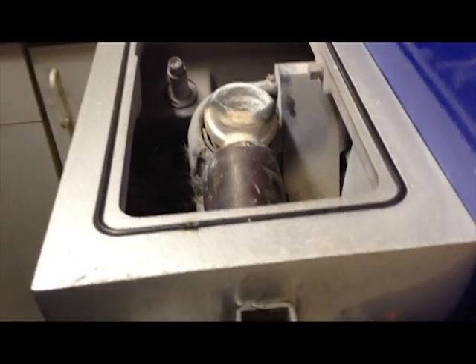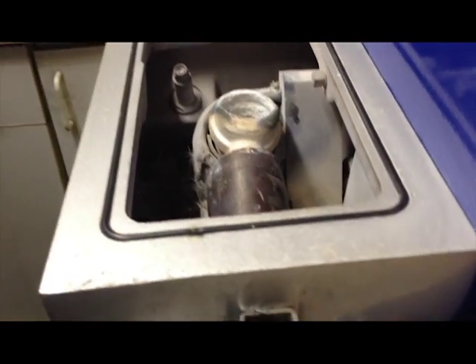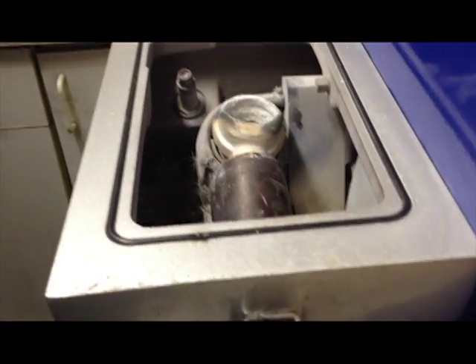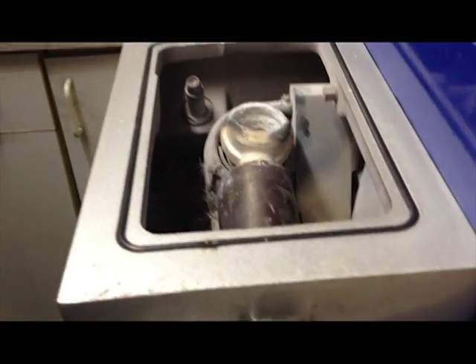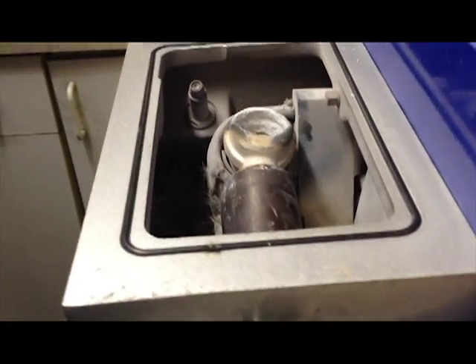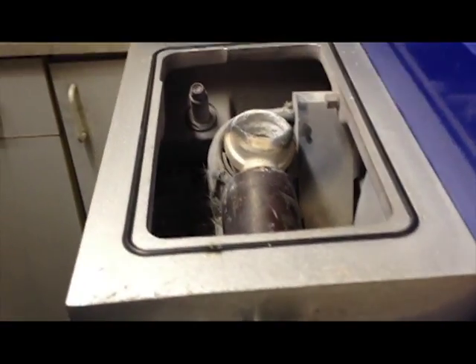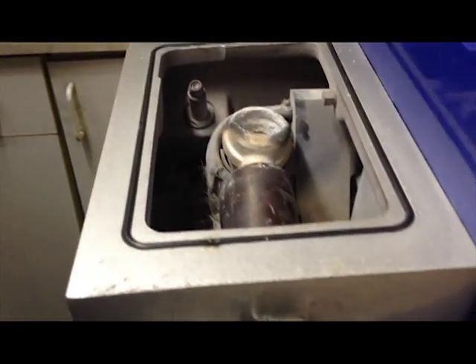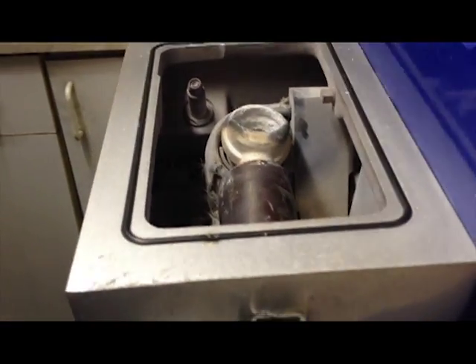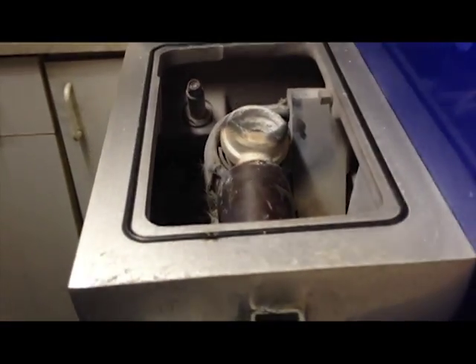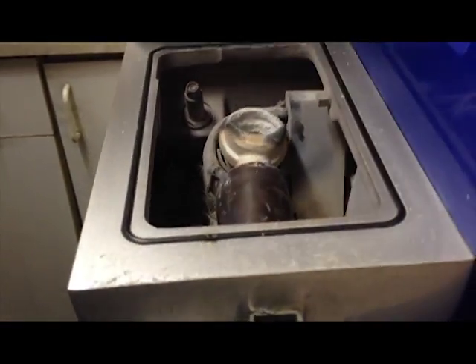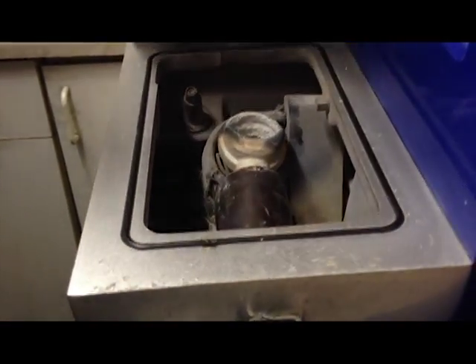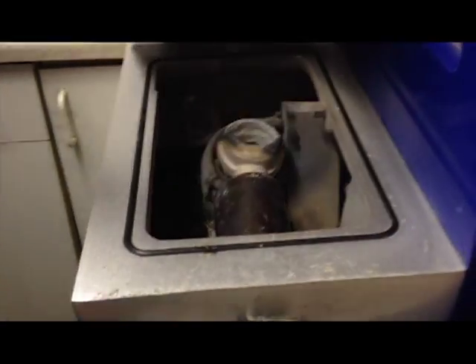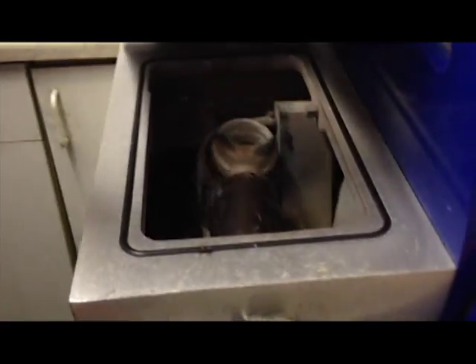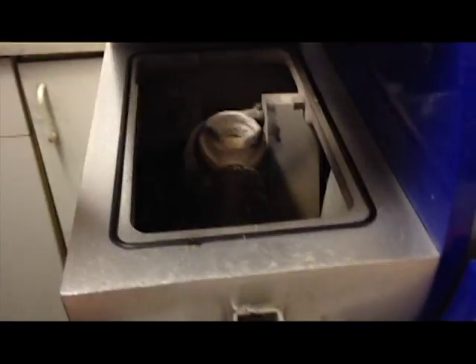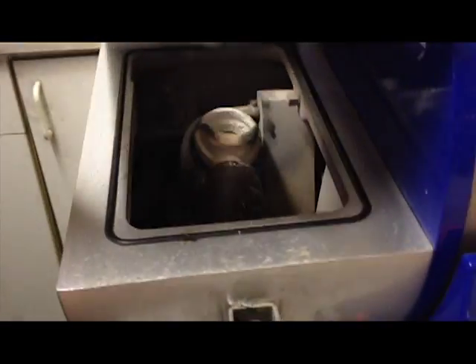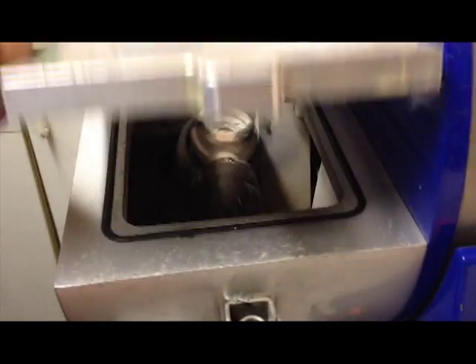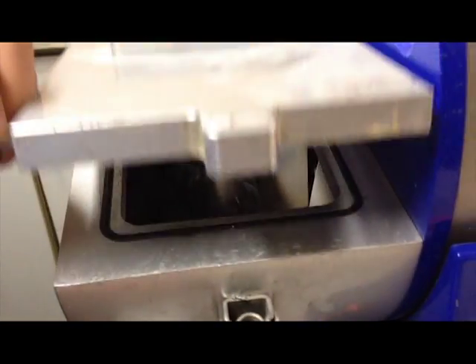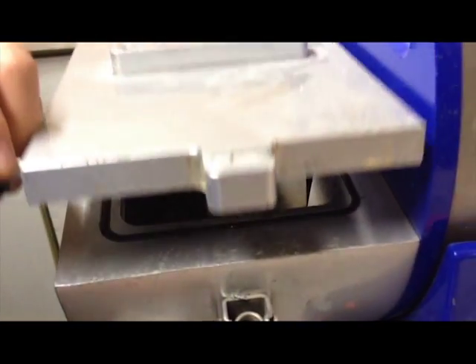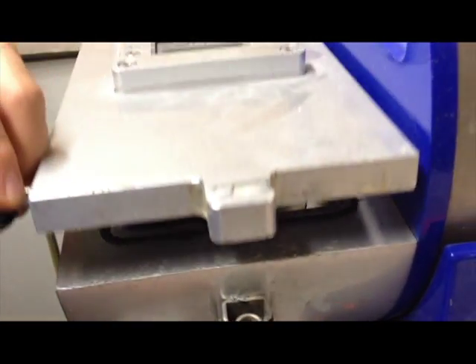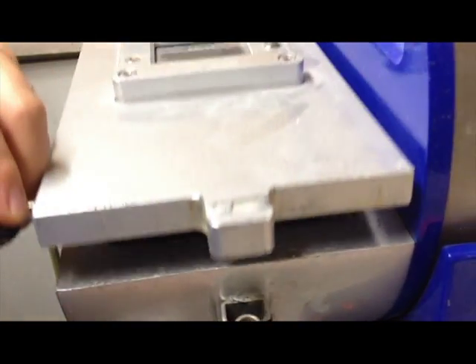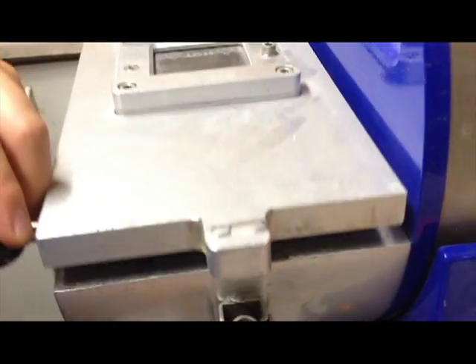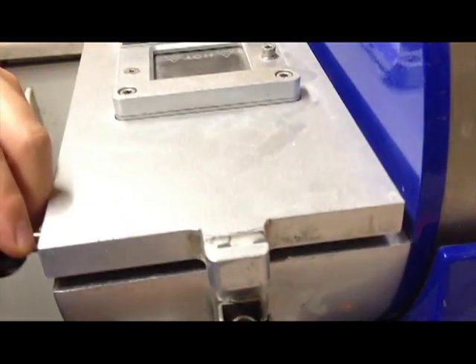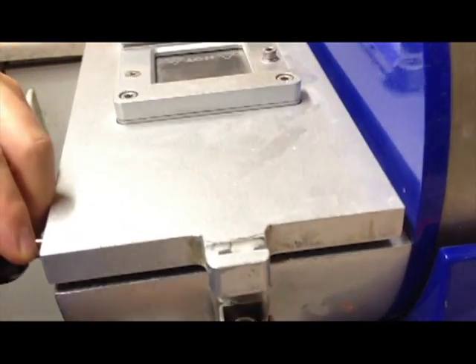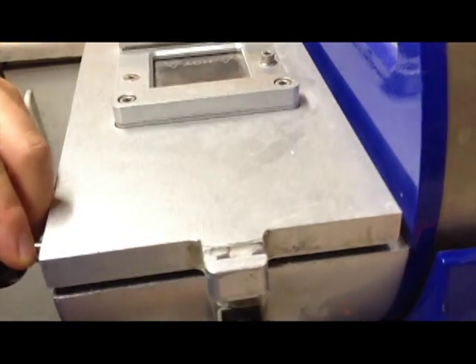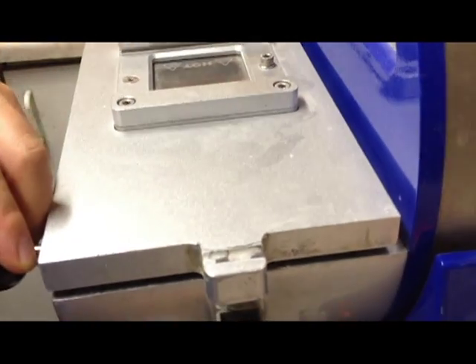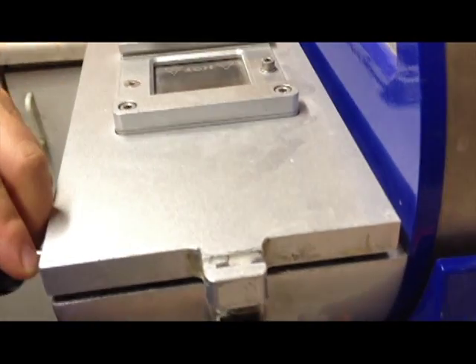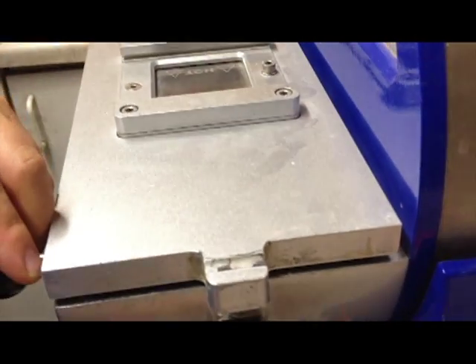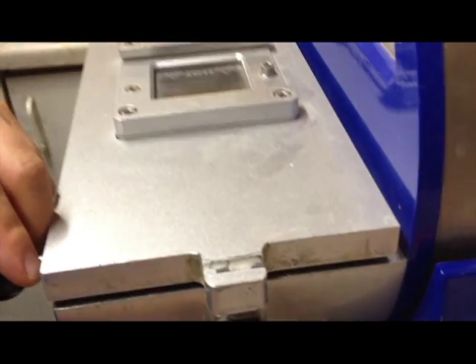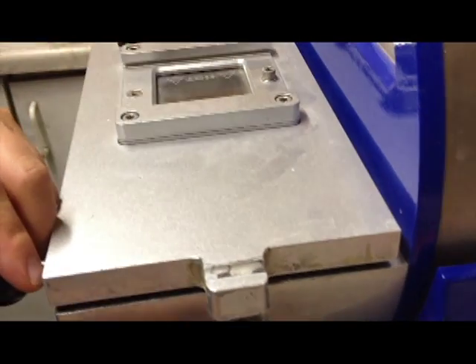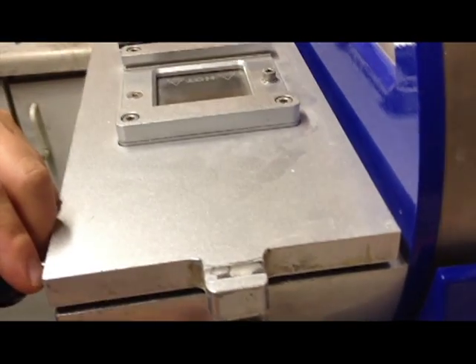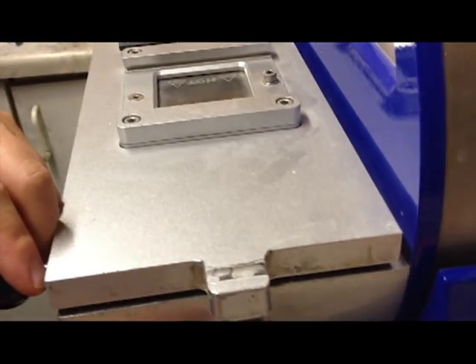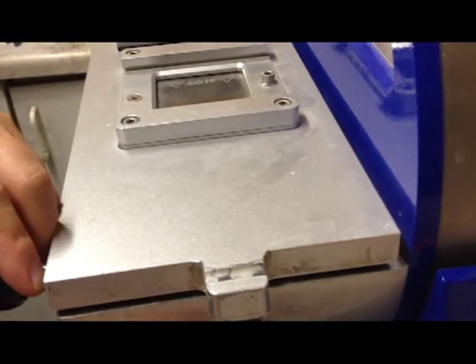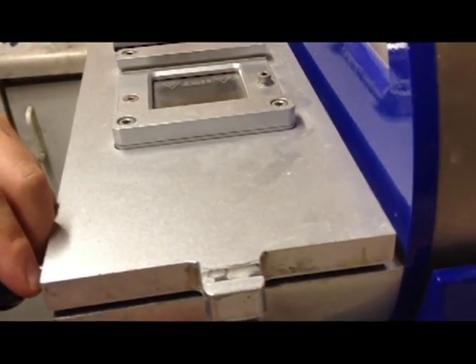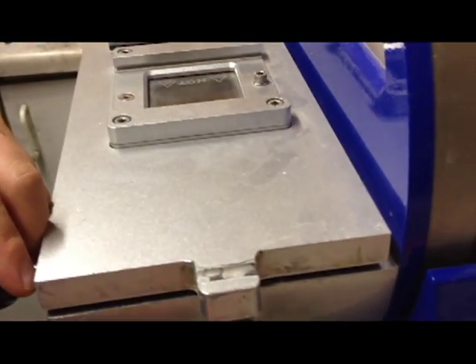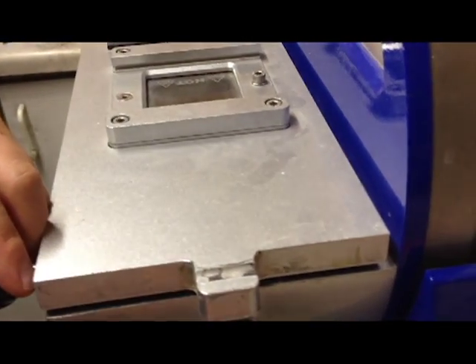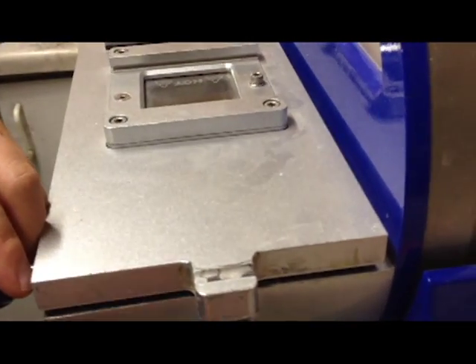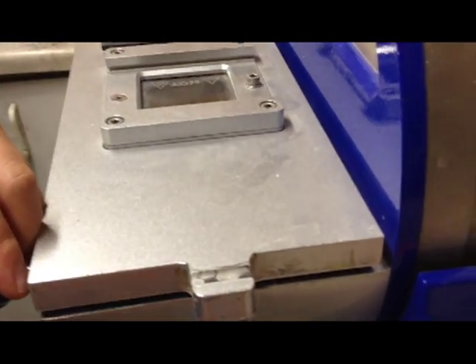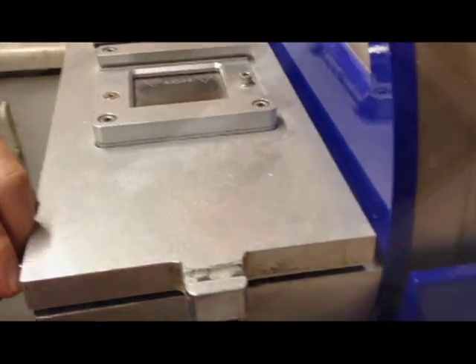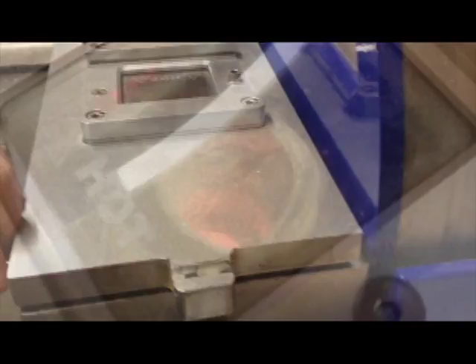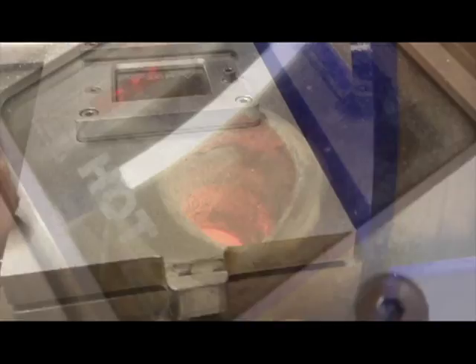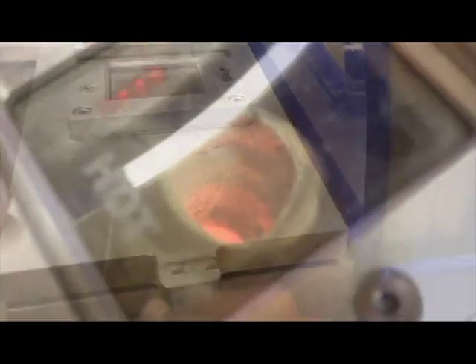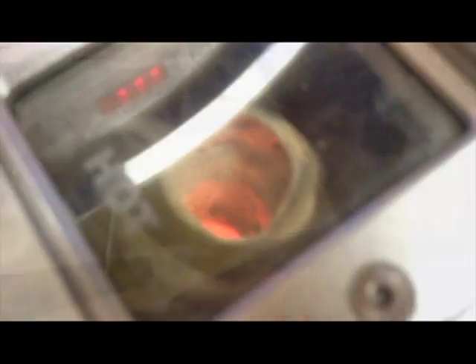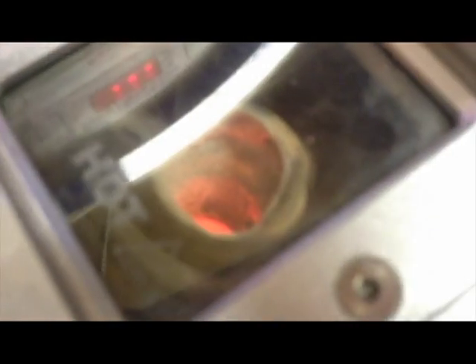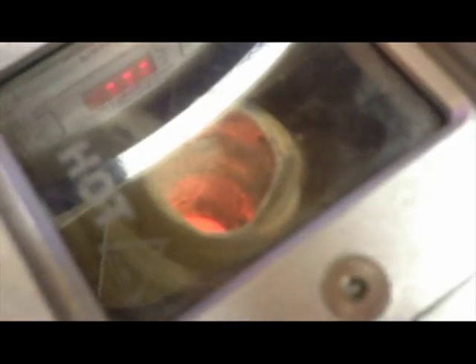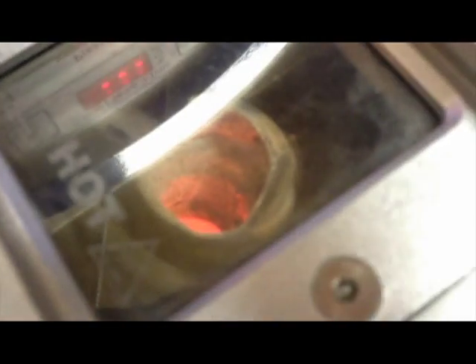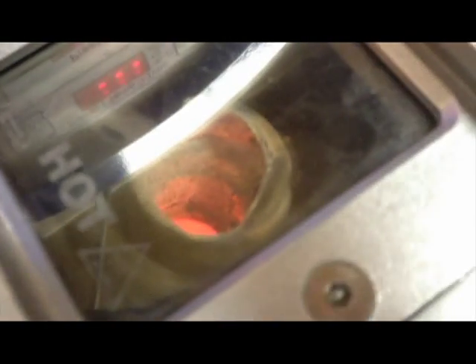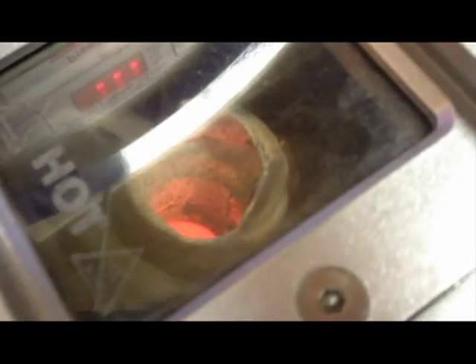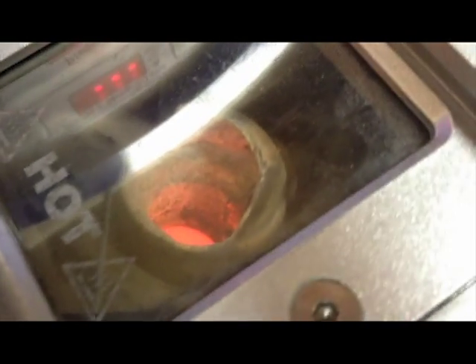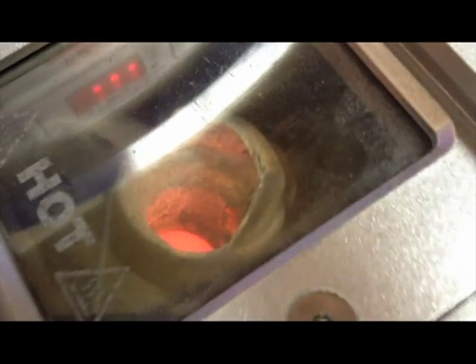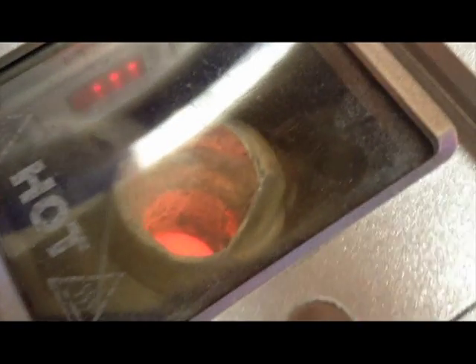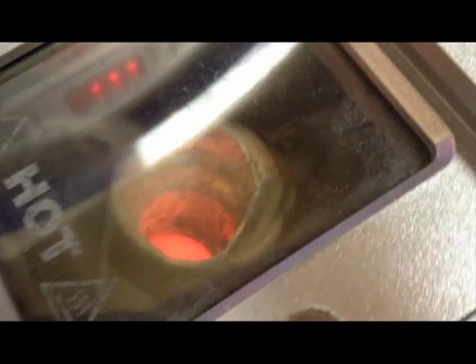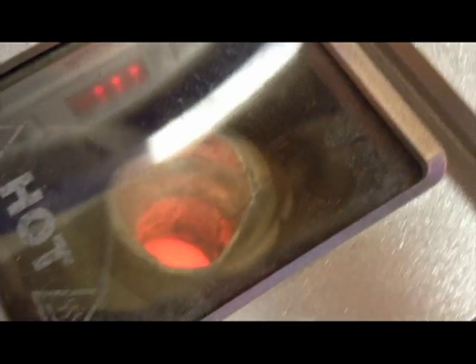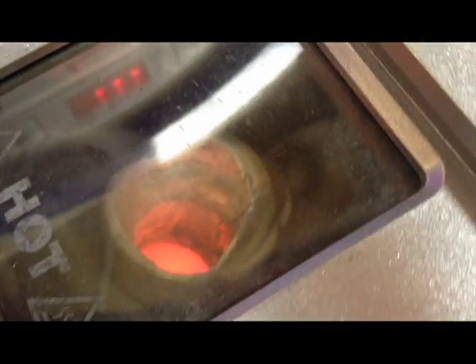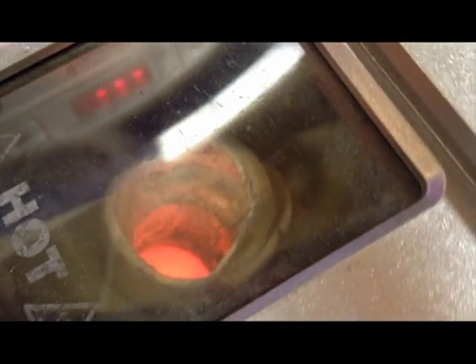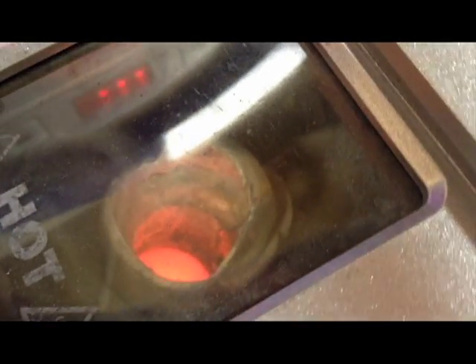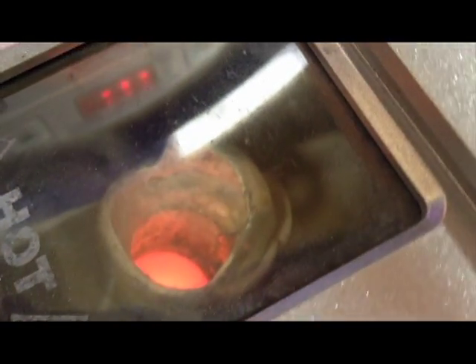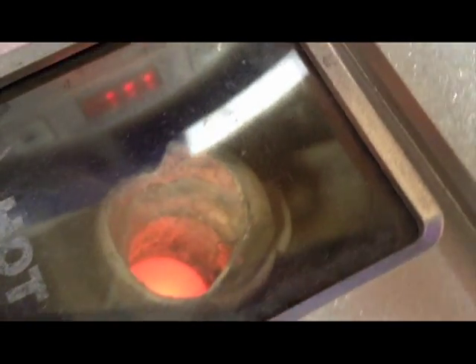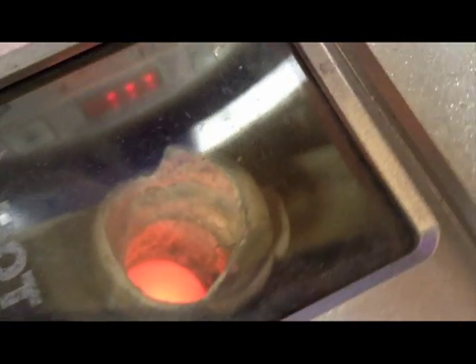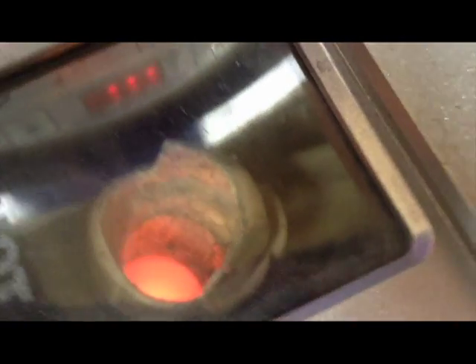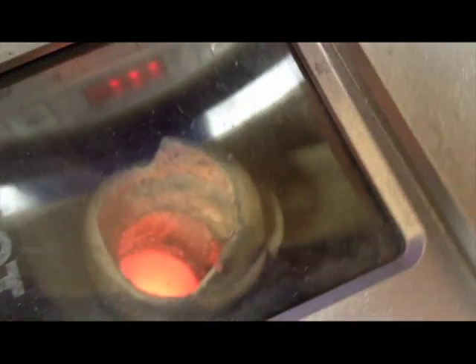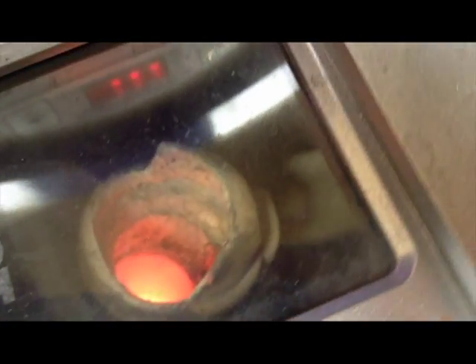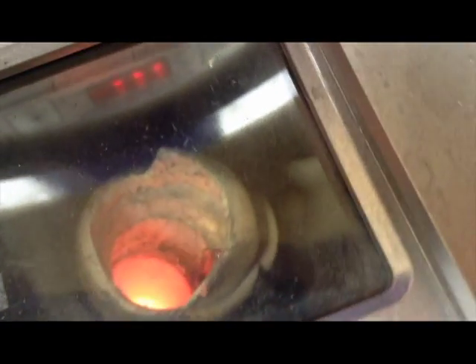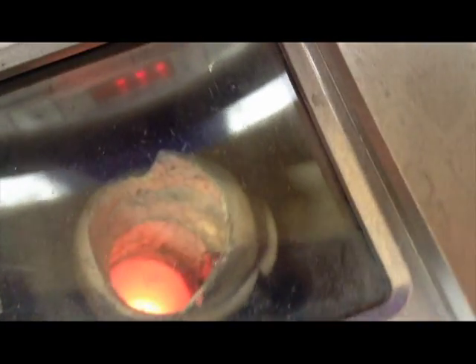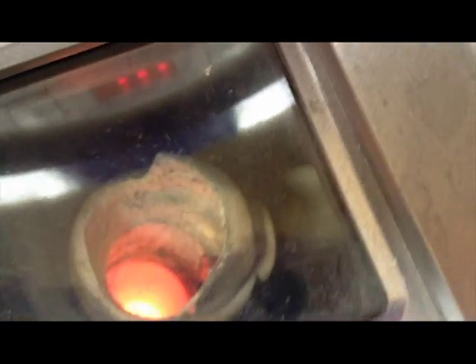These metals include, but are not limited to, gold, silver, pewter, platinum, and stainless steel.